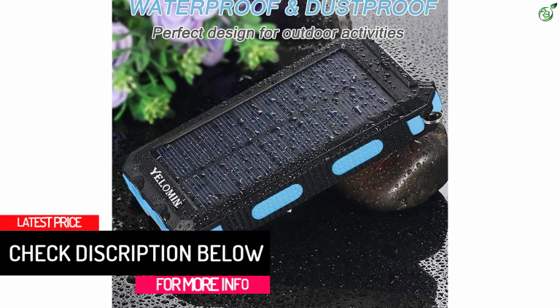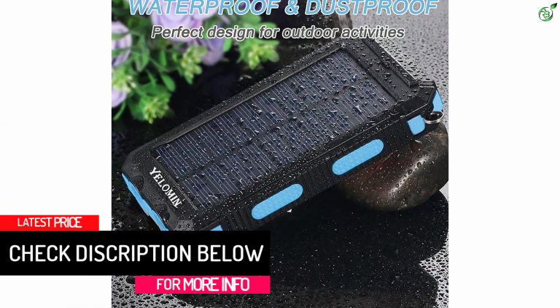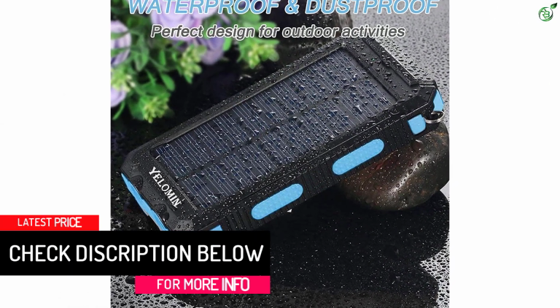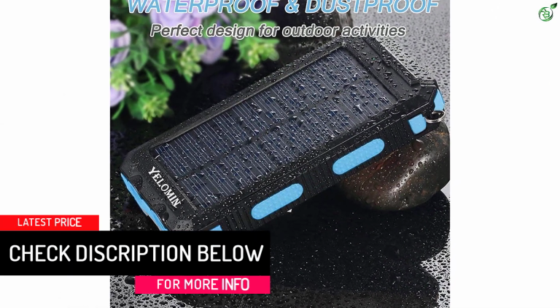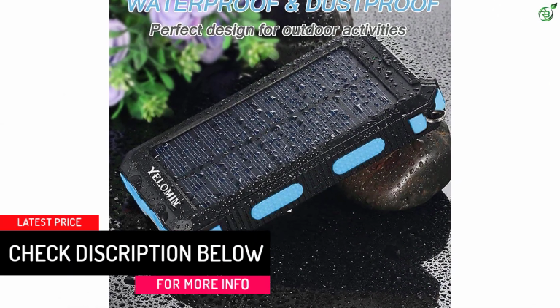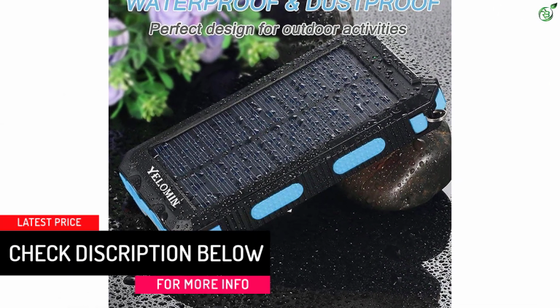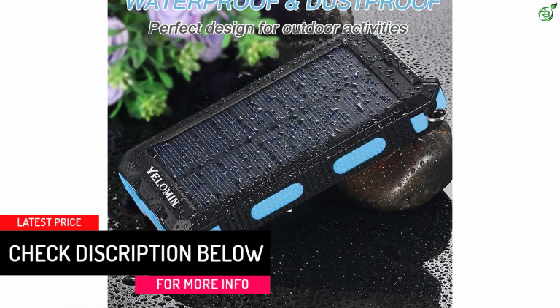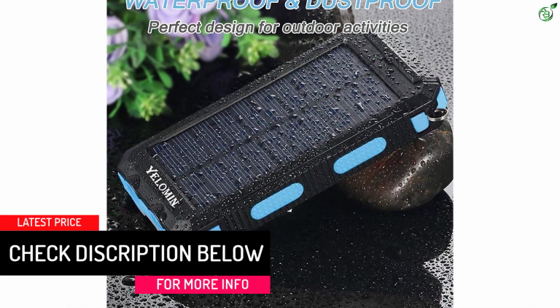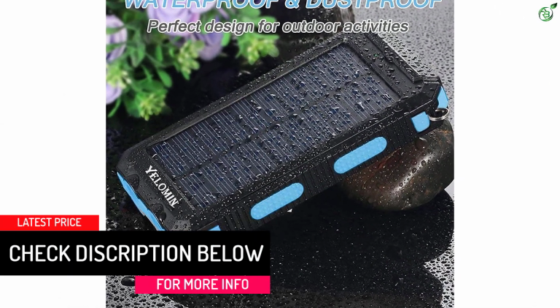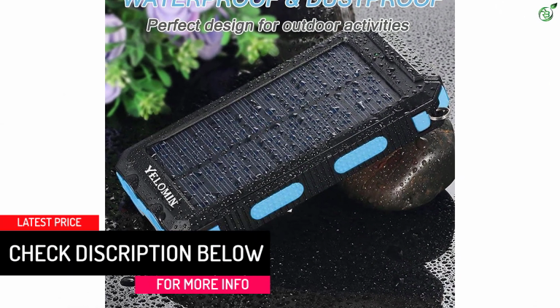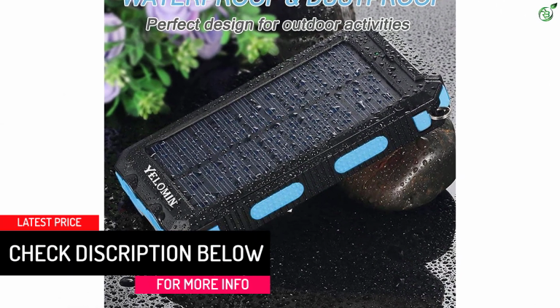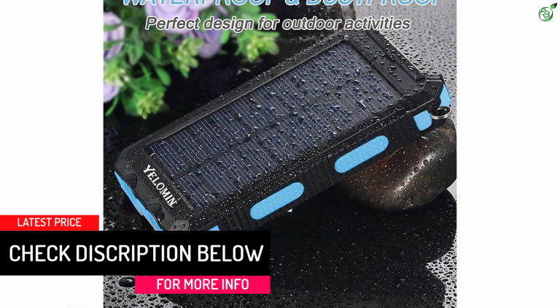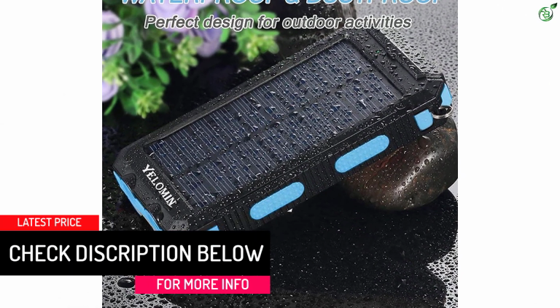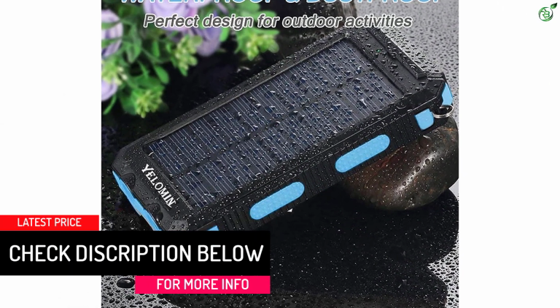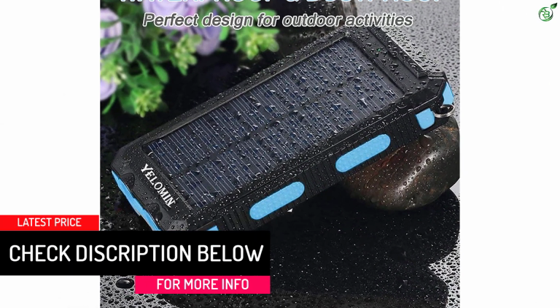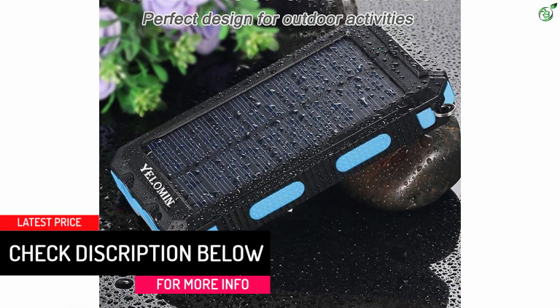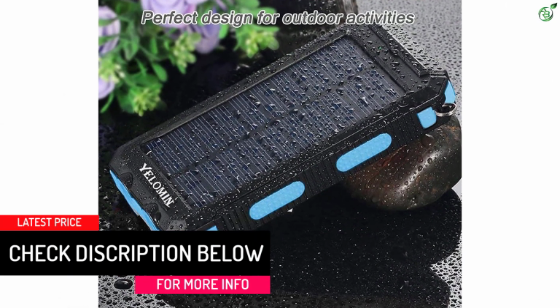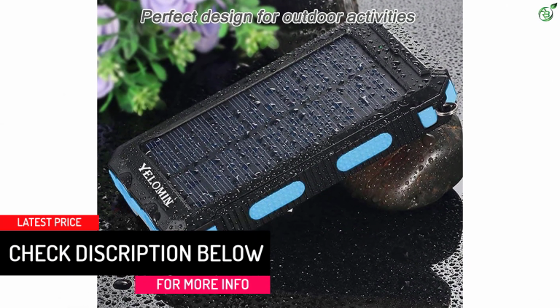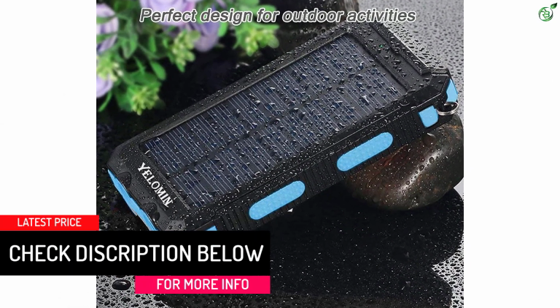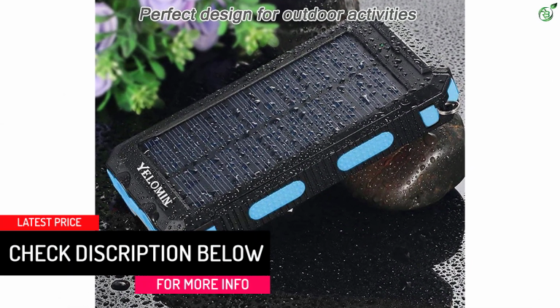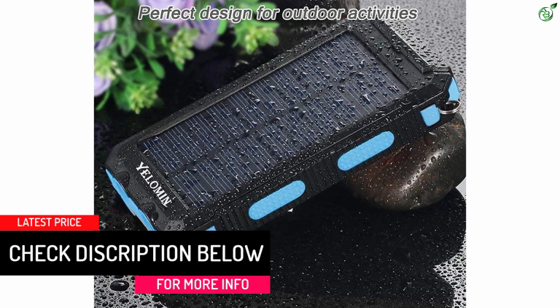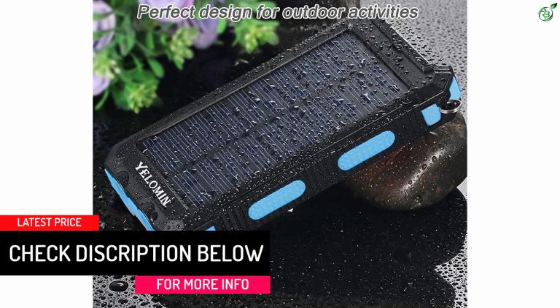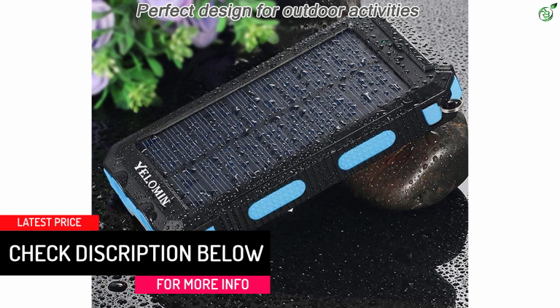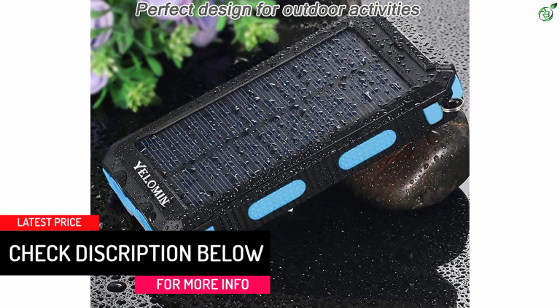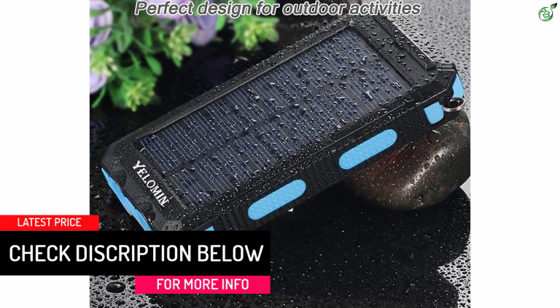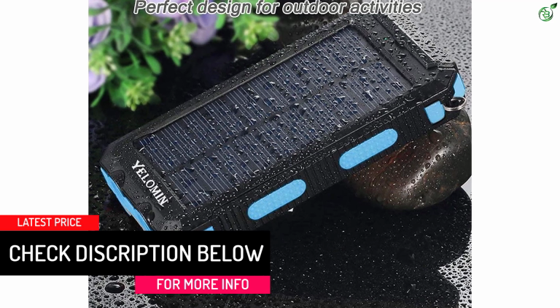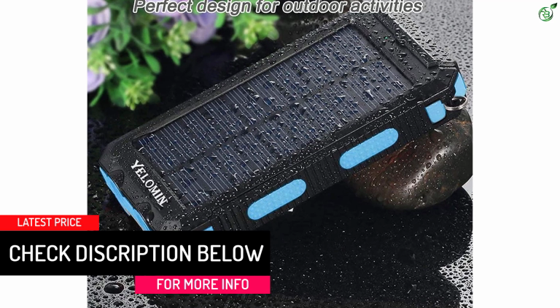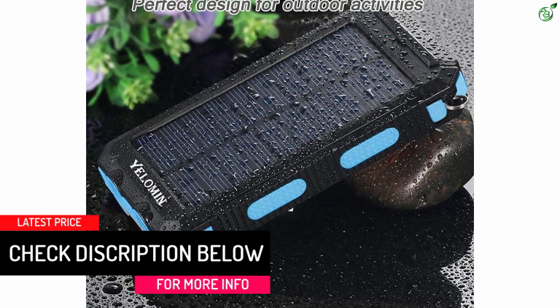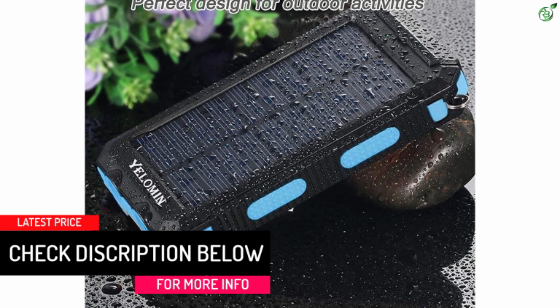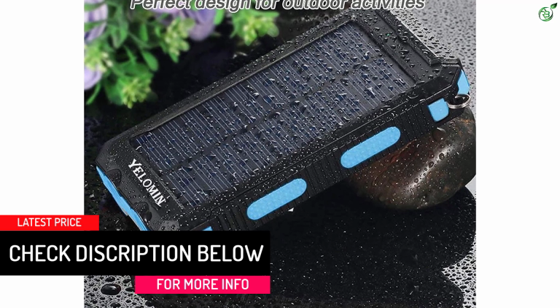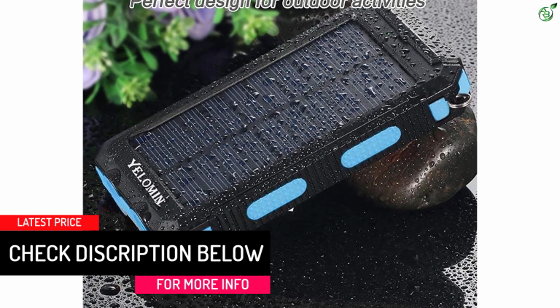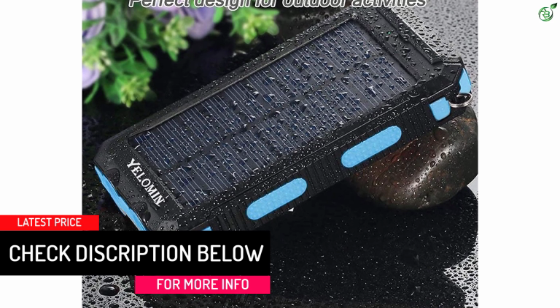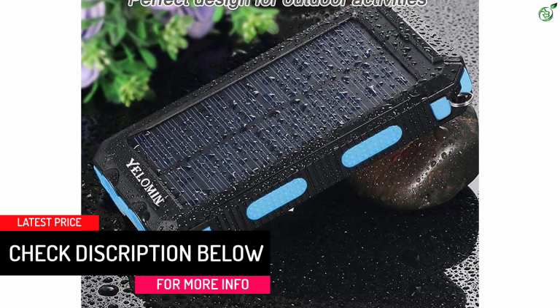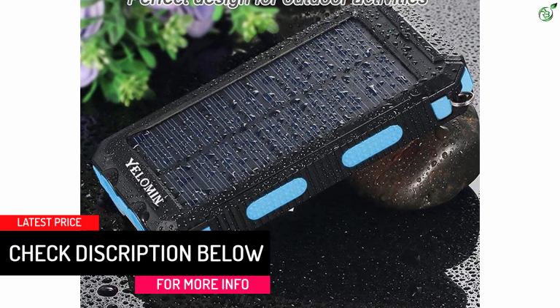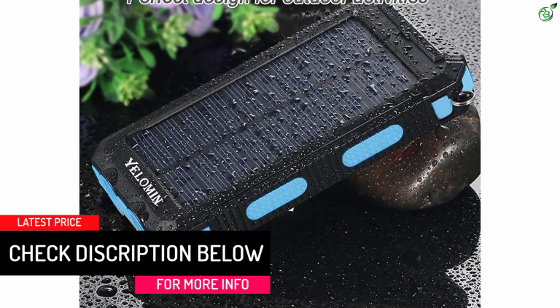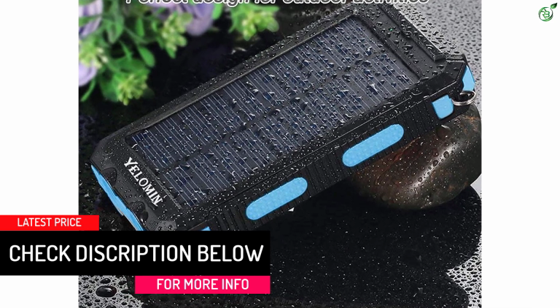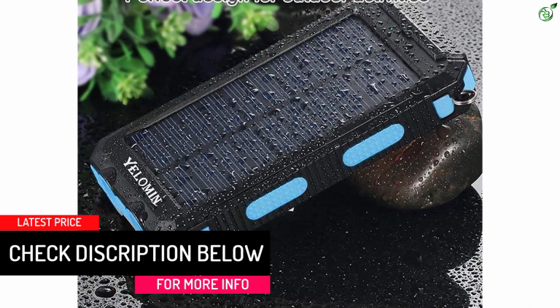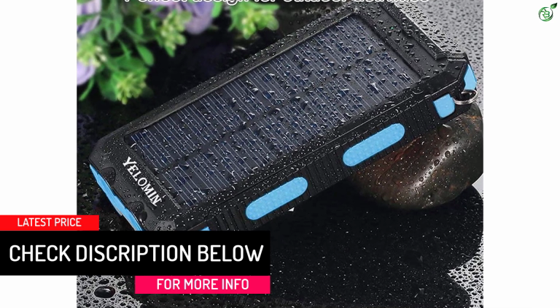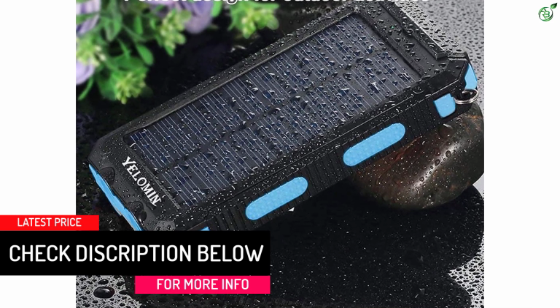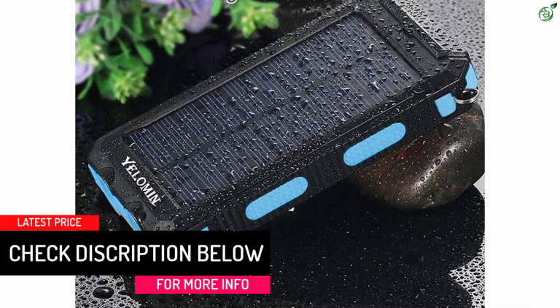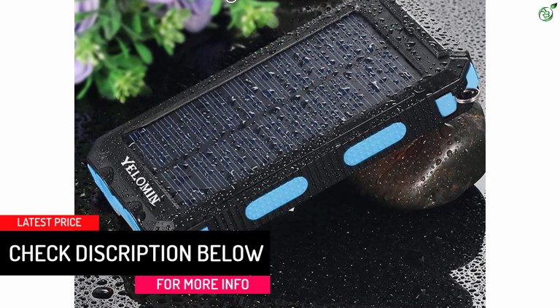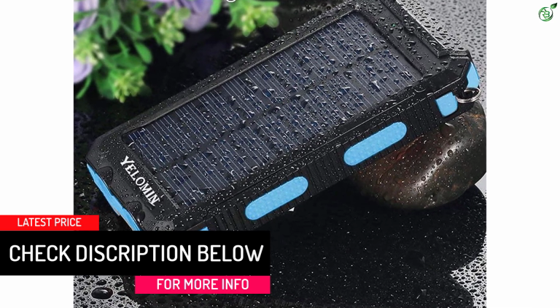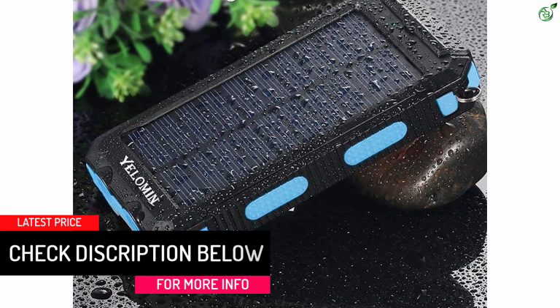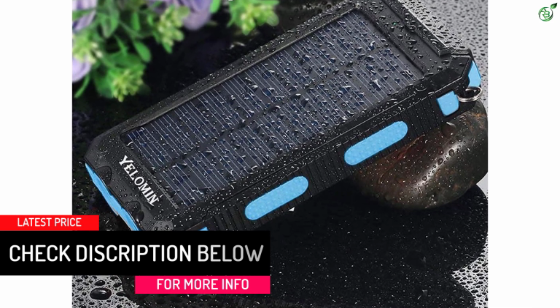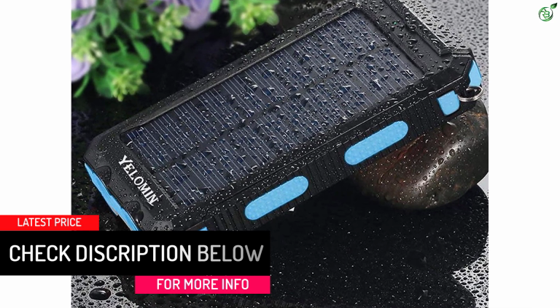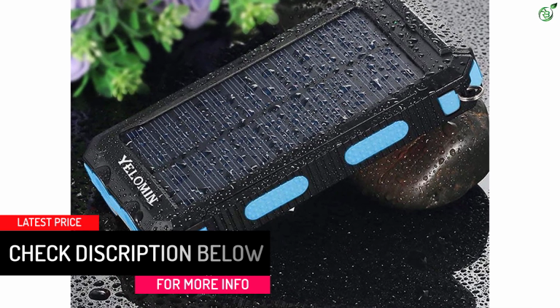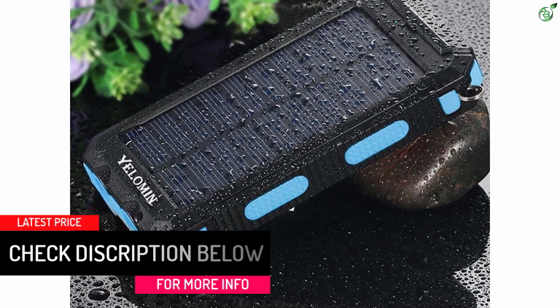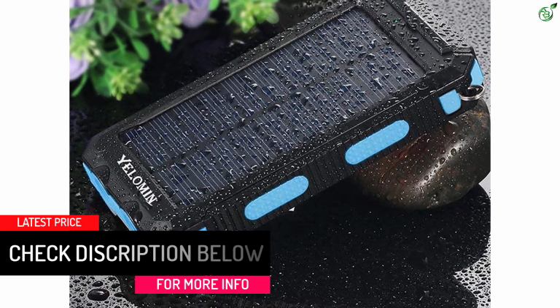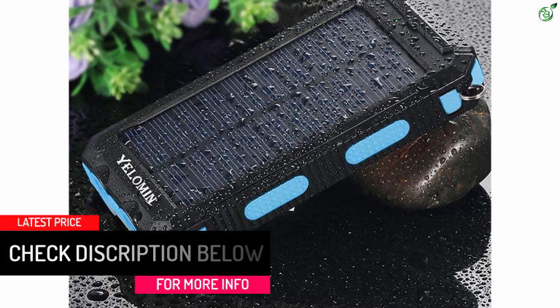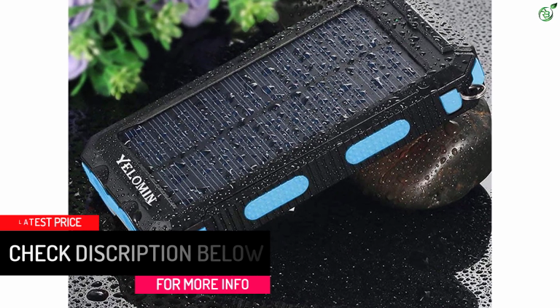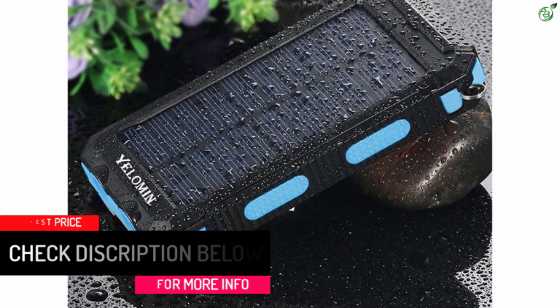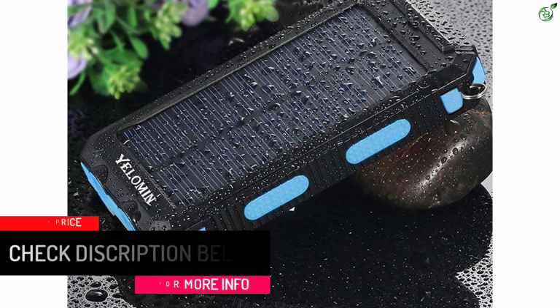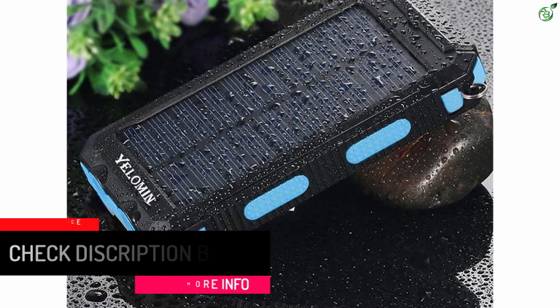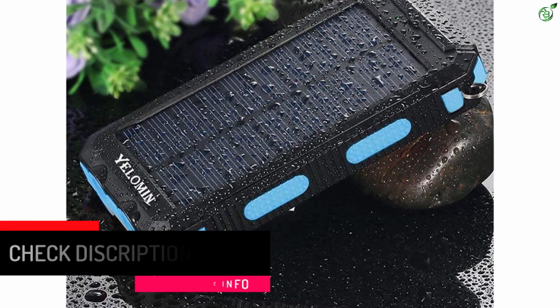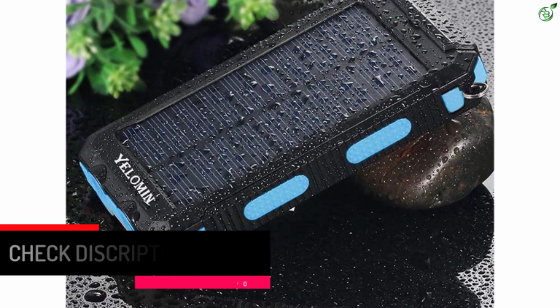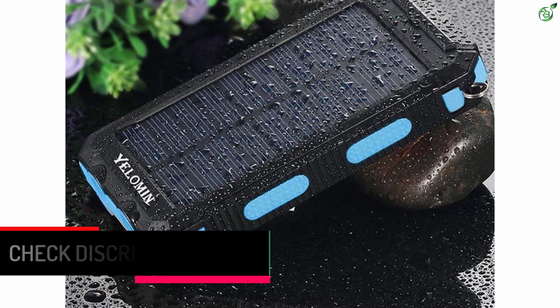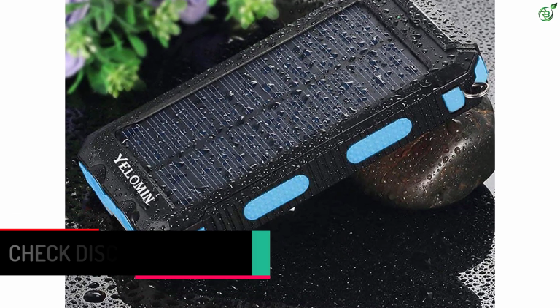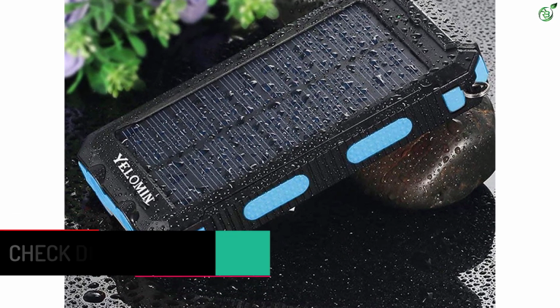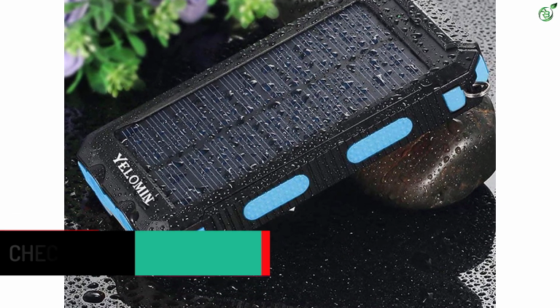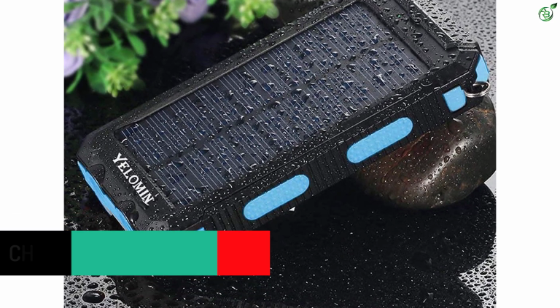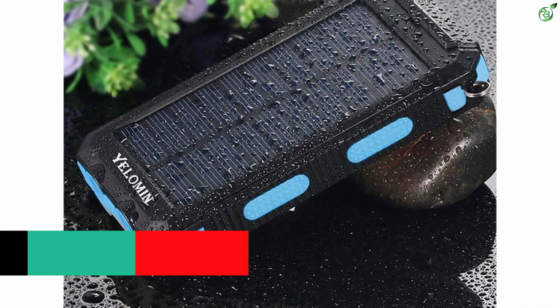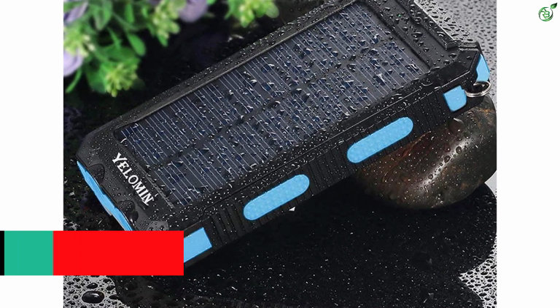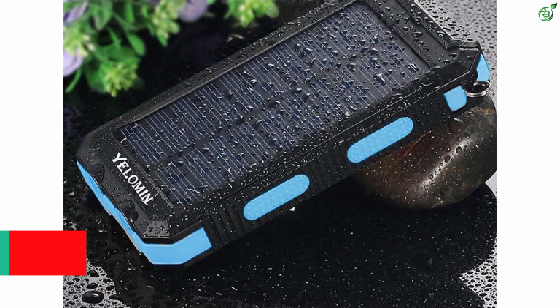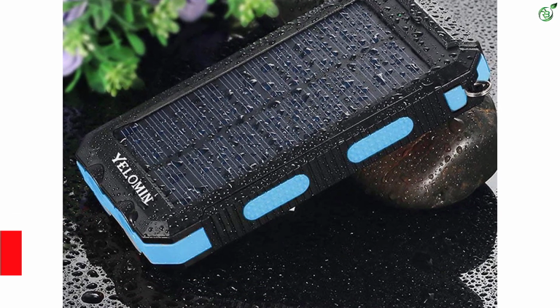Unfortunately, this solar power bank only has a 90-day warranty, which is quite low compared to others.